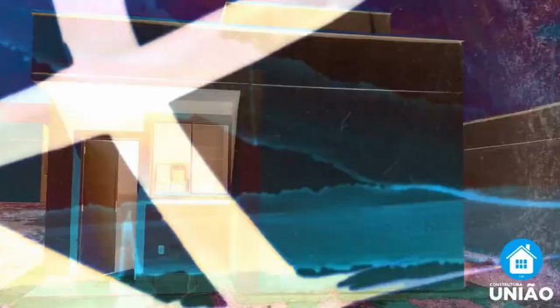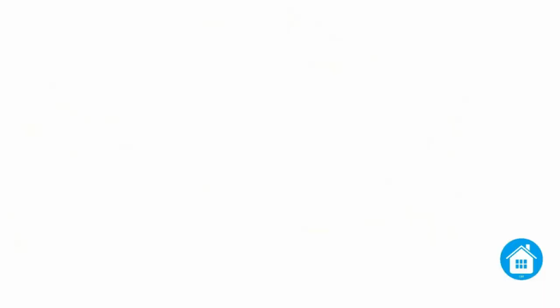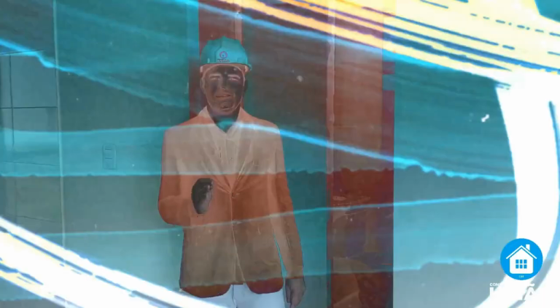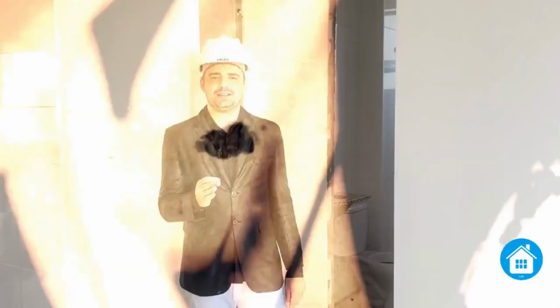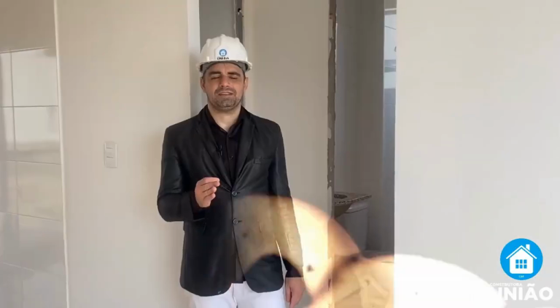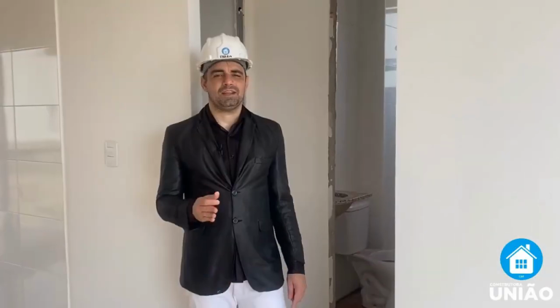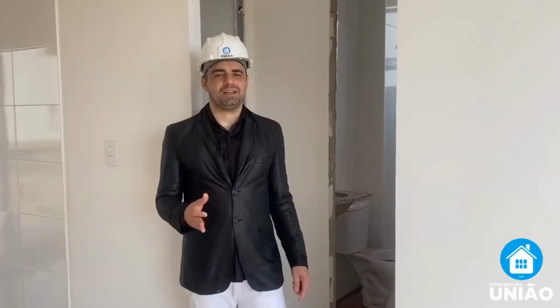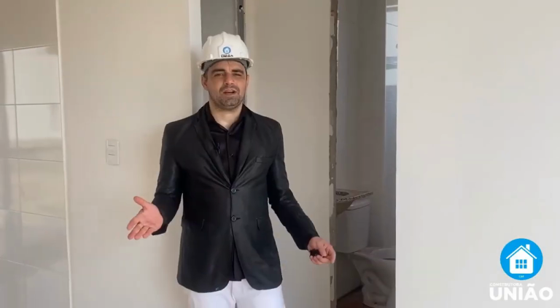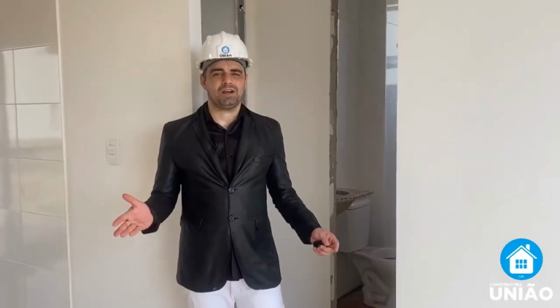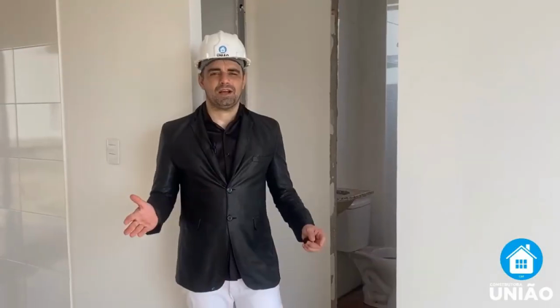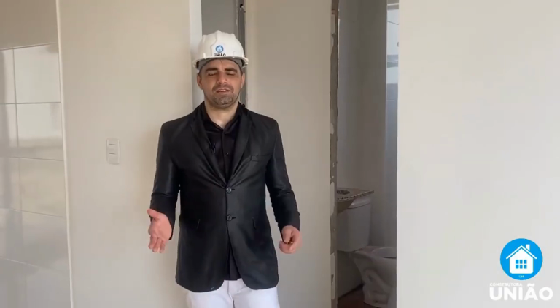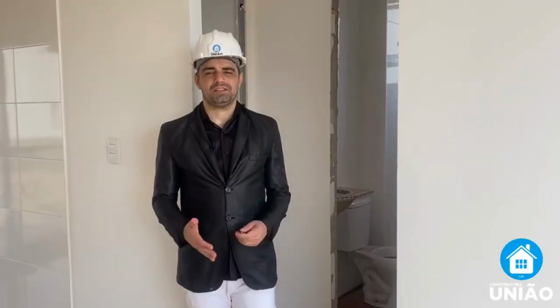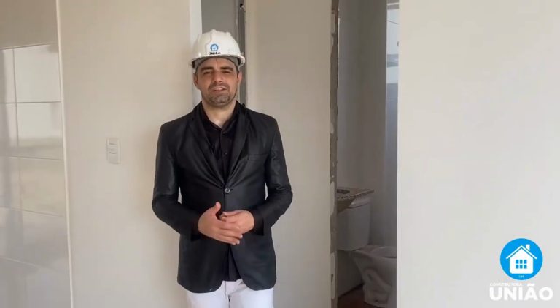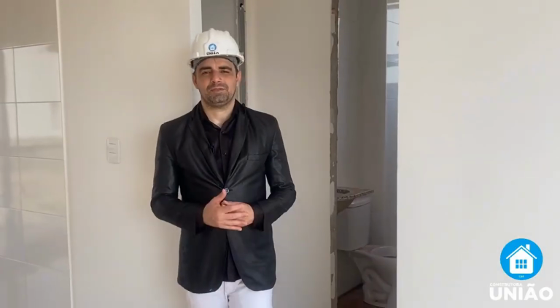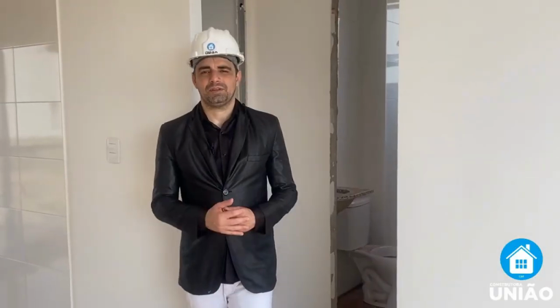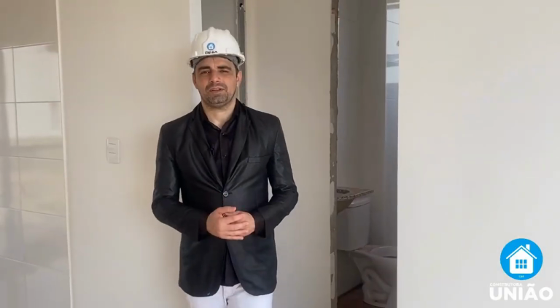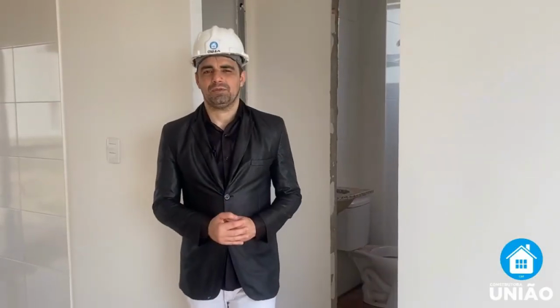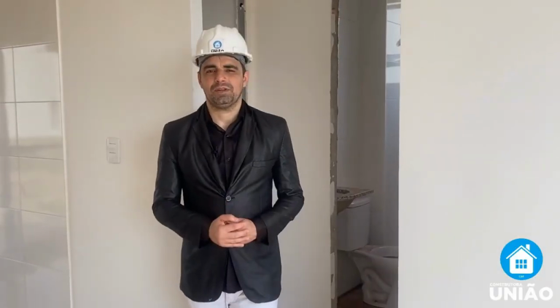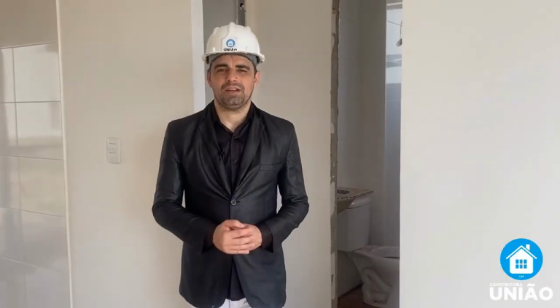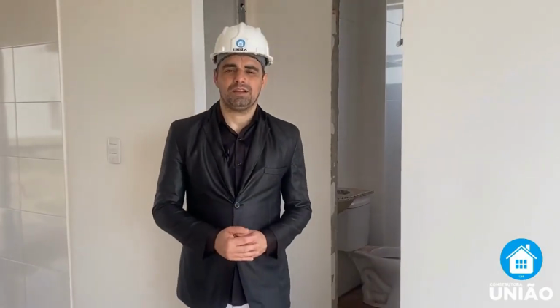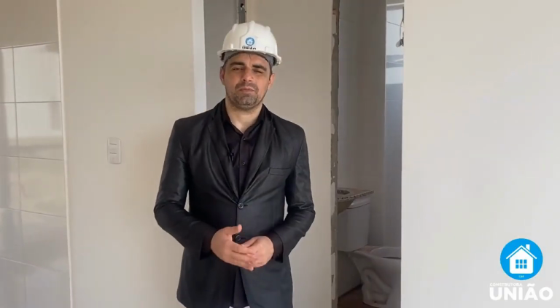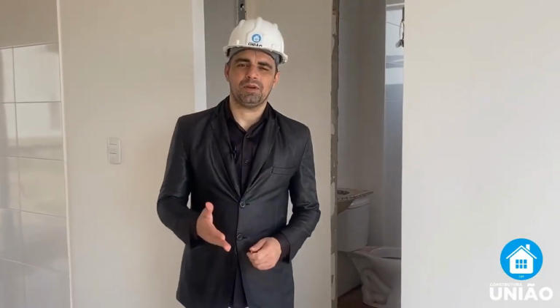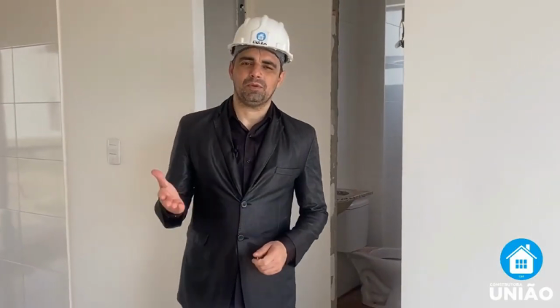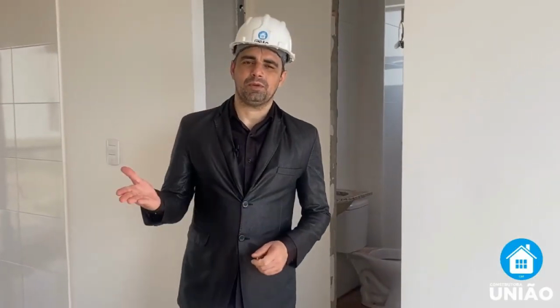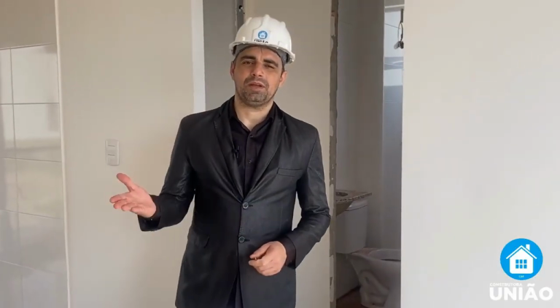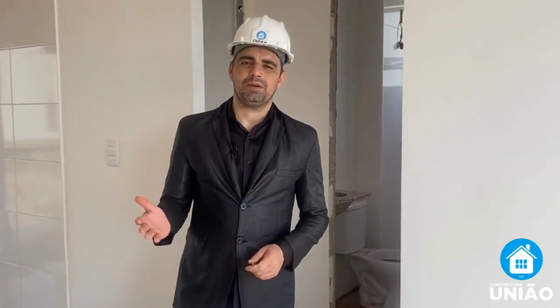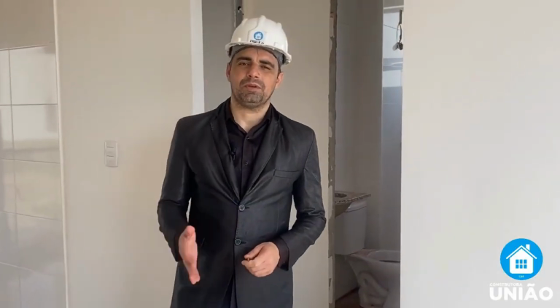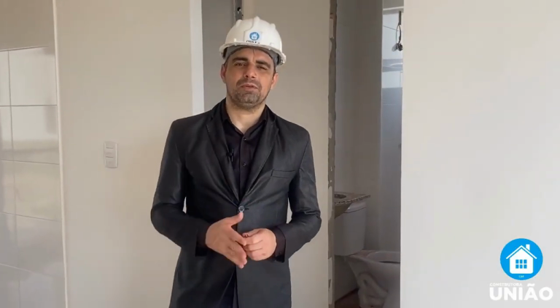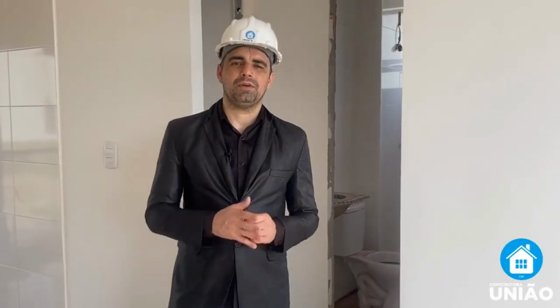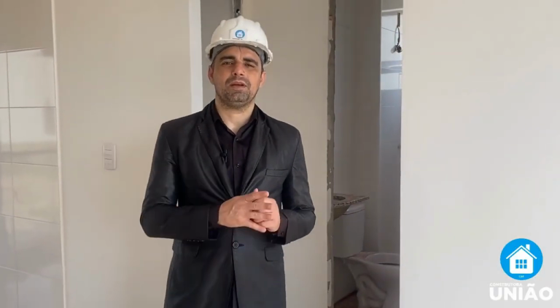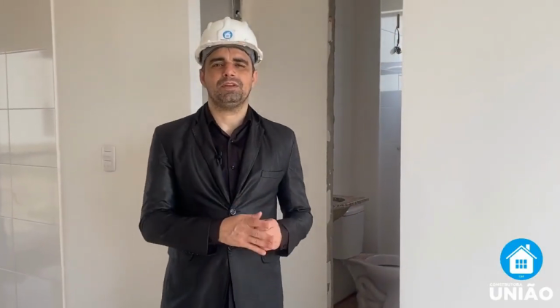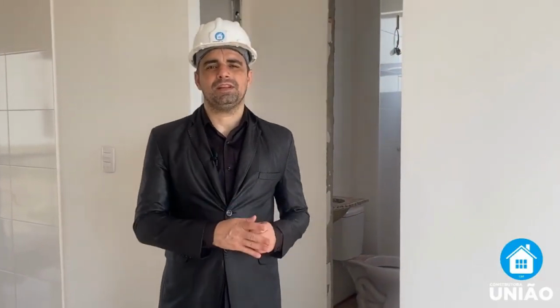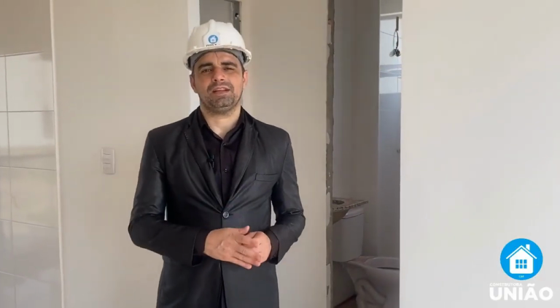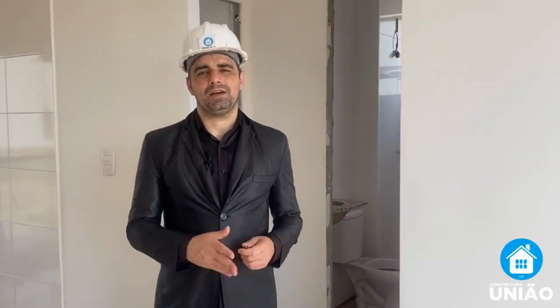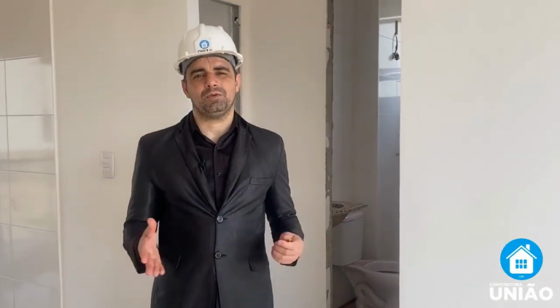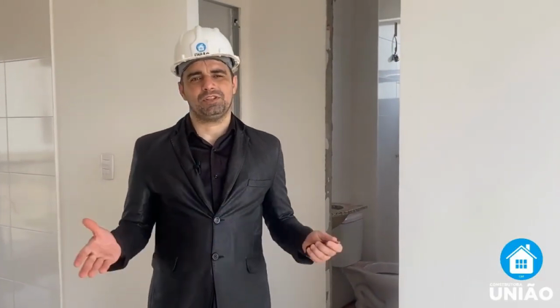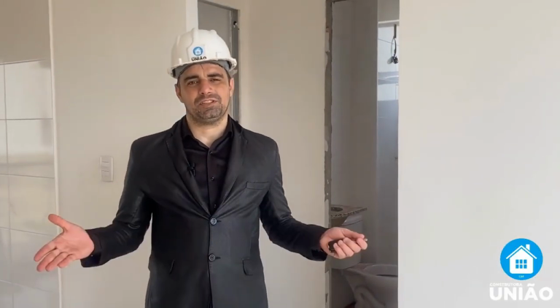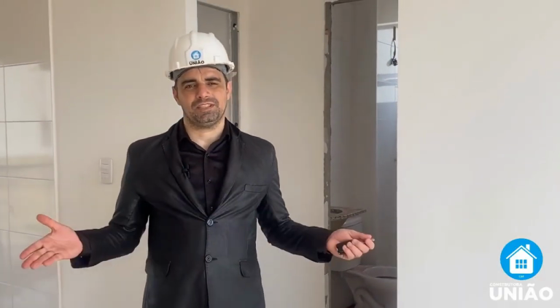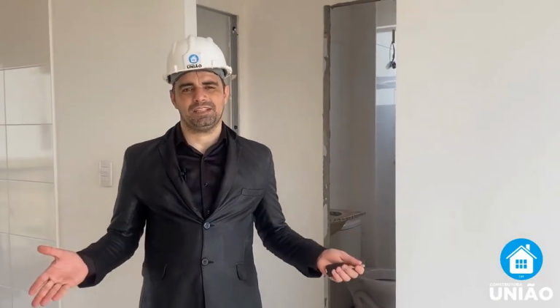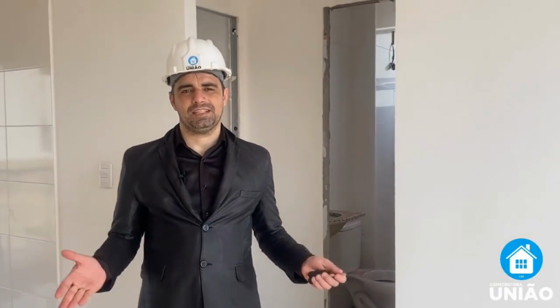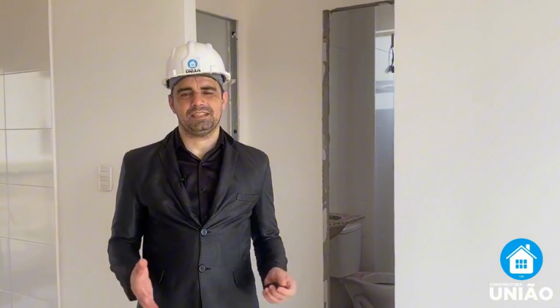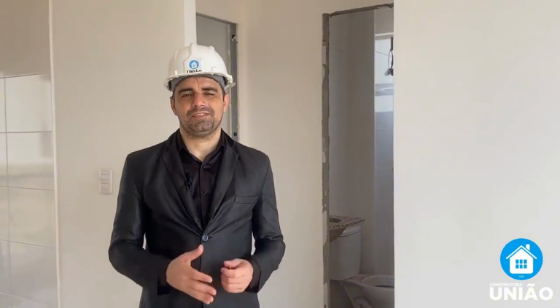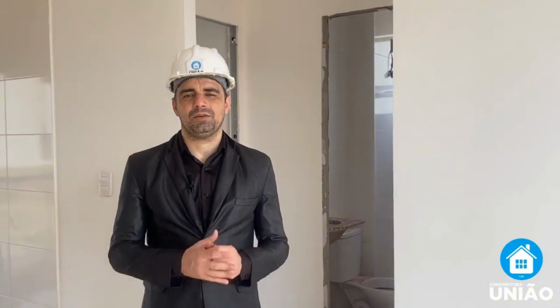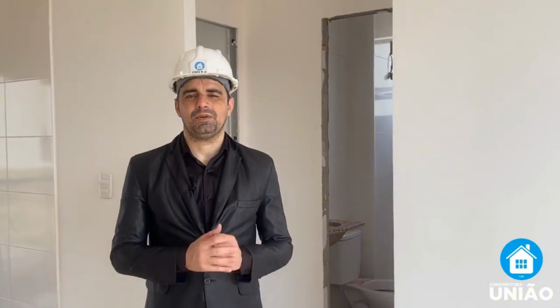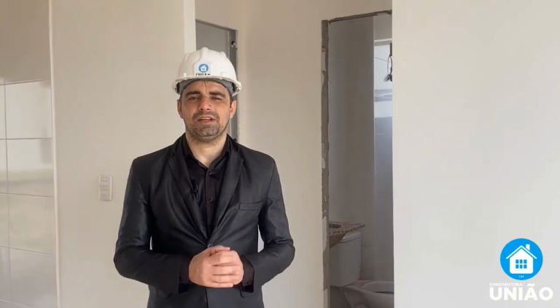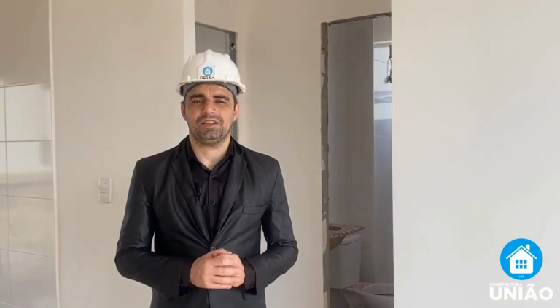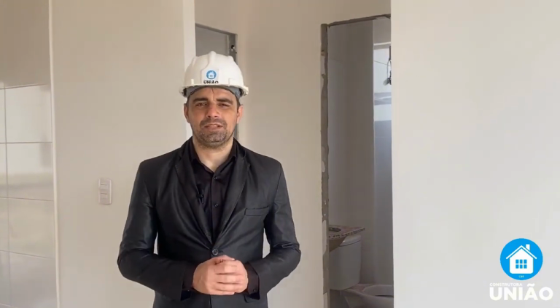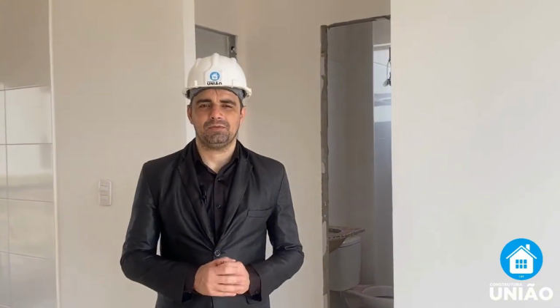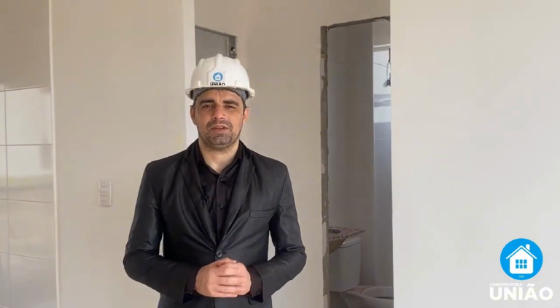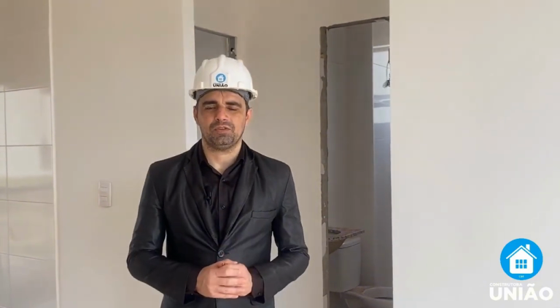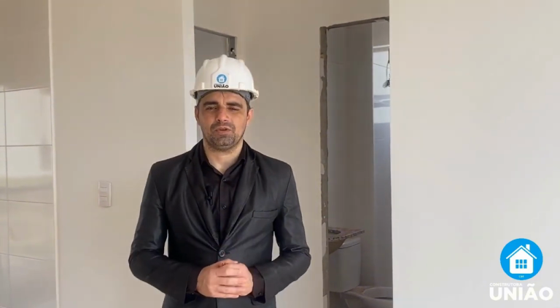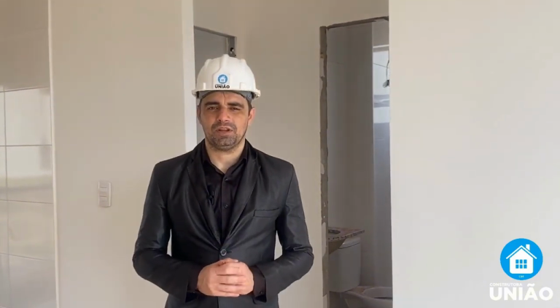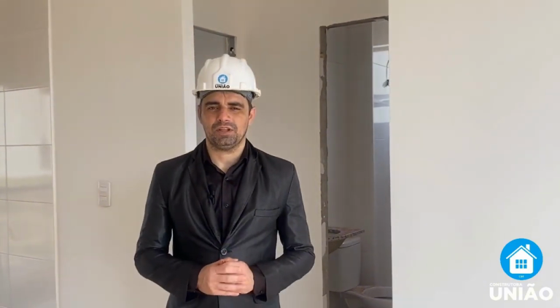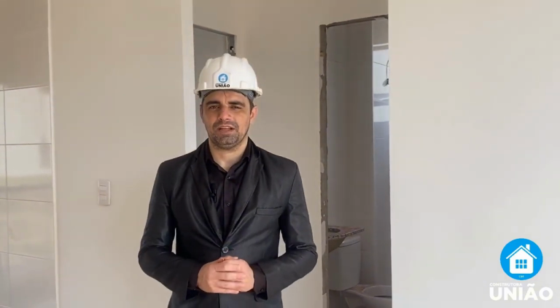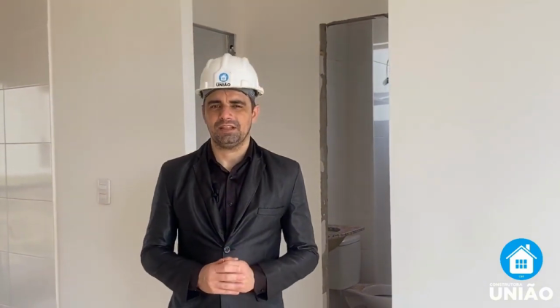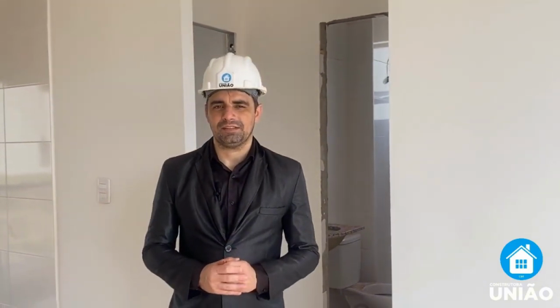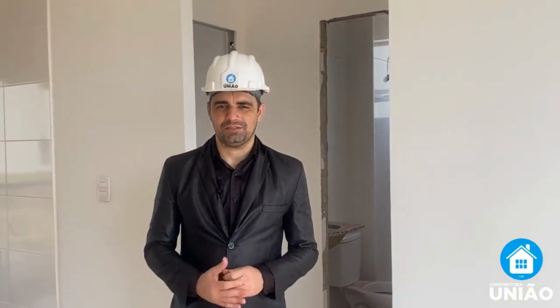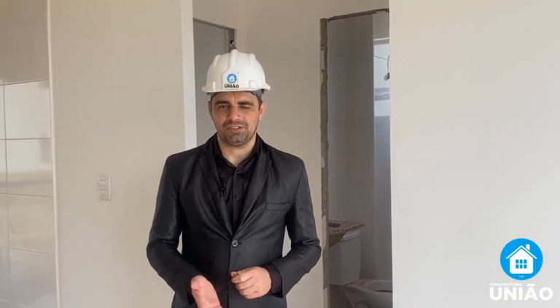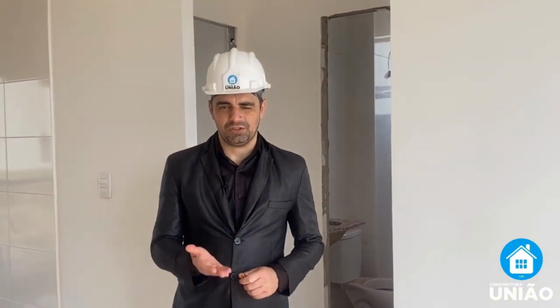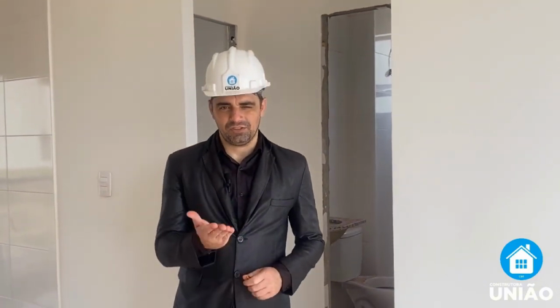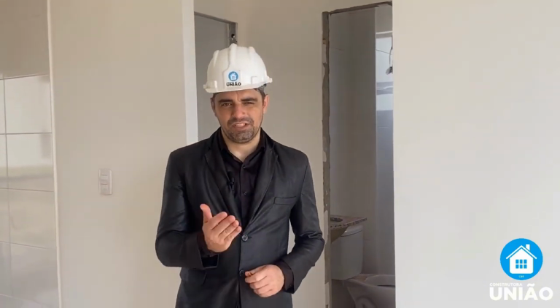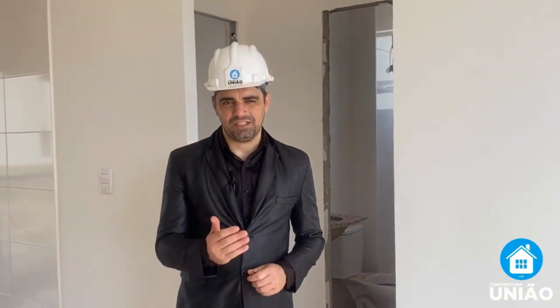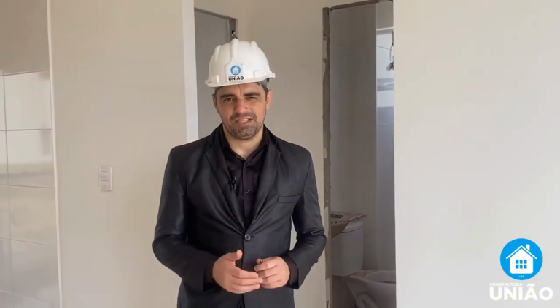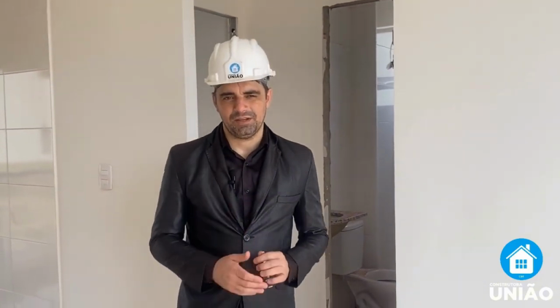At this stage, our house has just been completed and we are preparing for the final detail, which is the cleaning so we can deliver it to our clients. Shall we check it out?